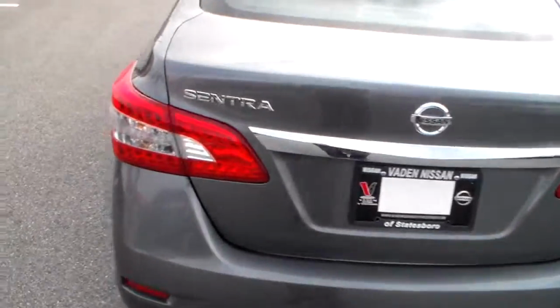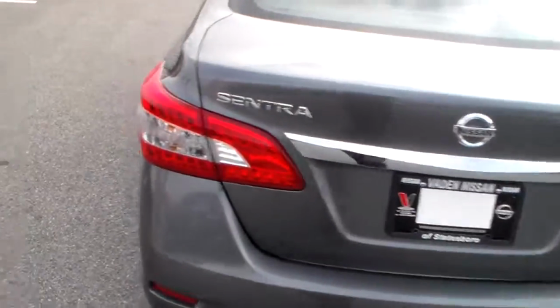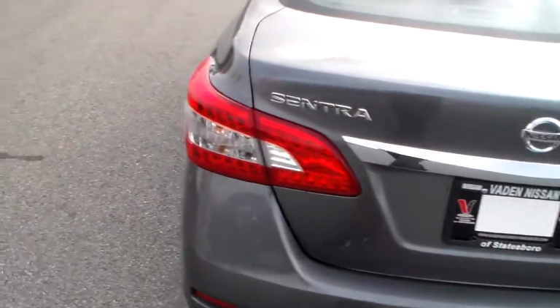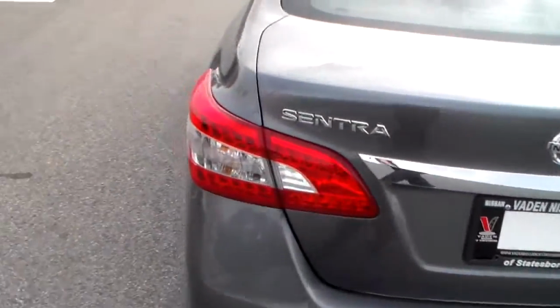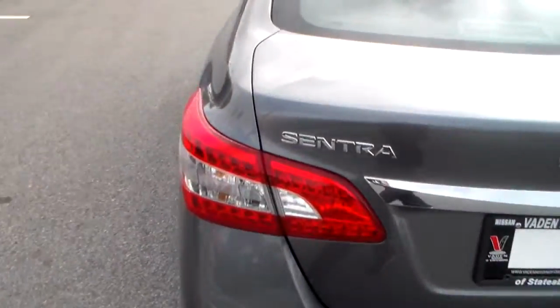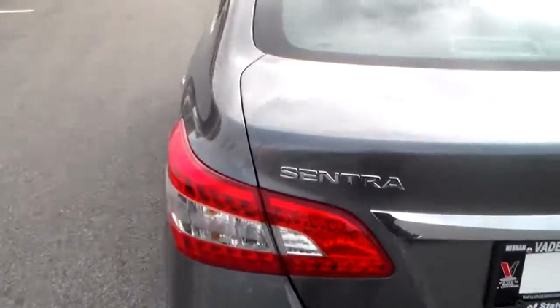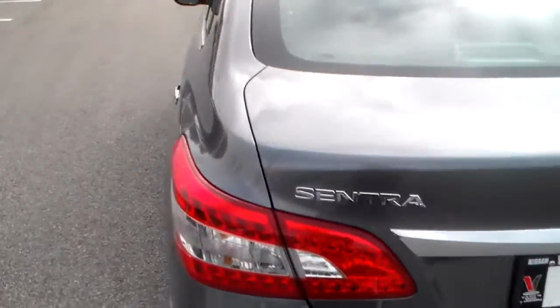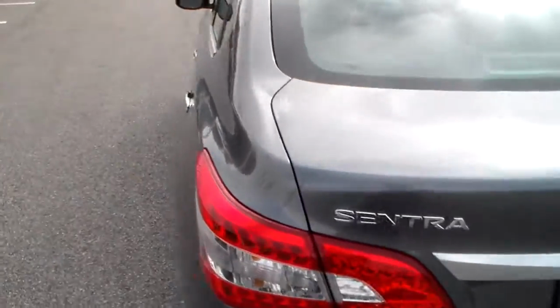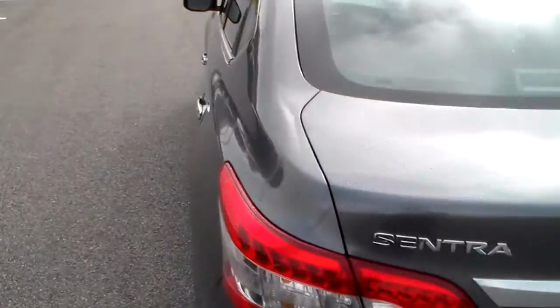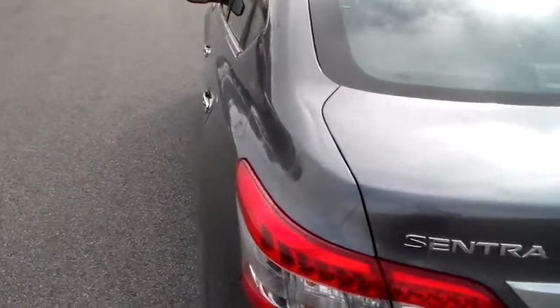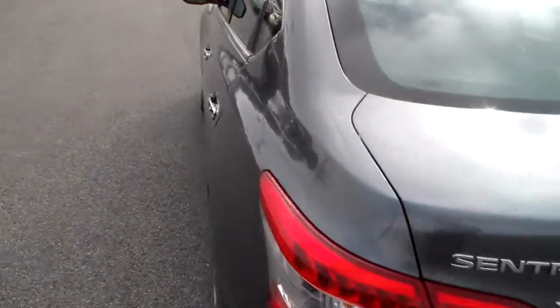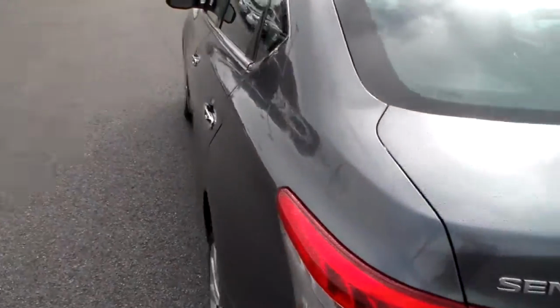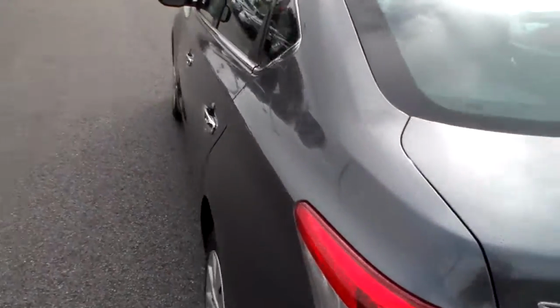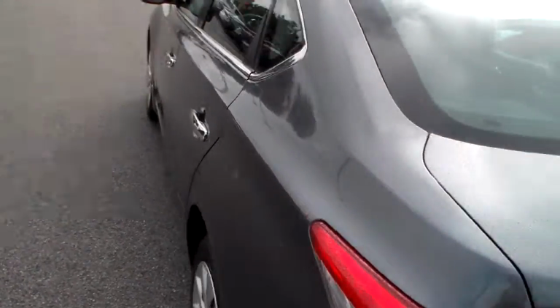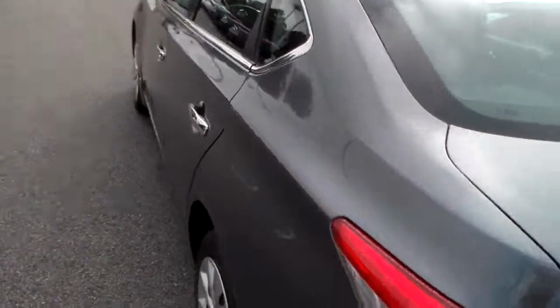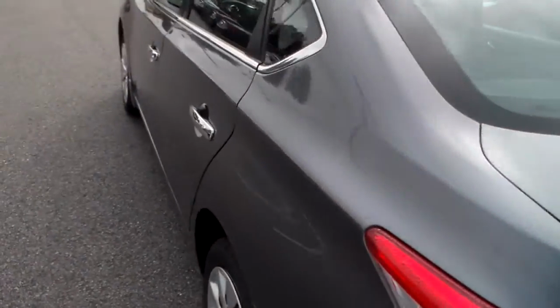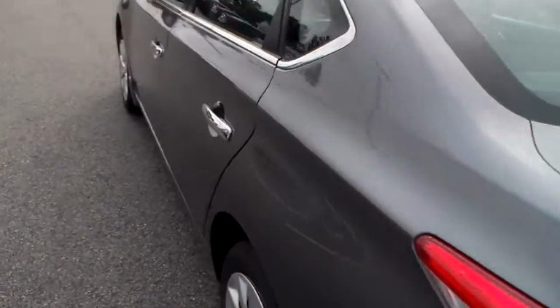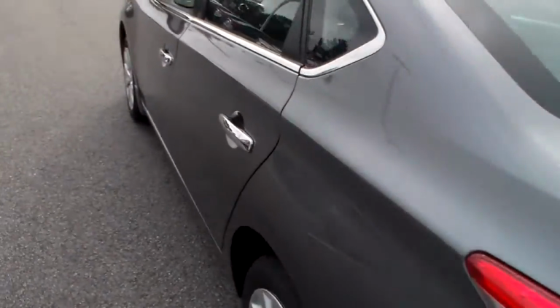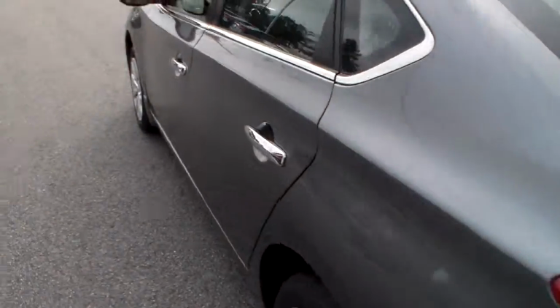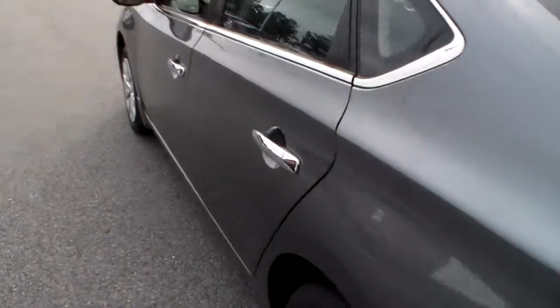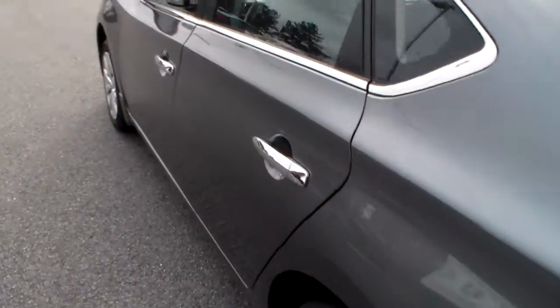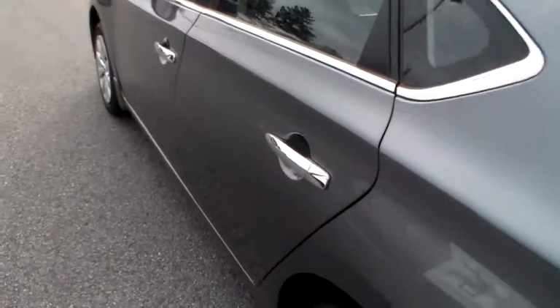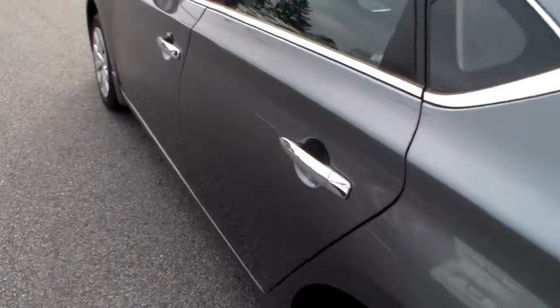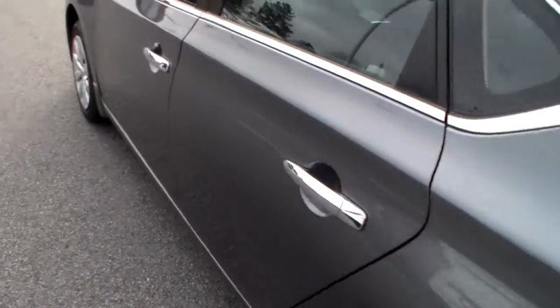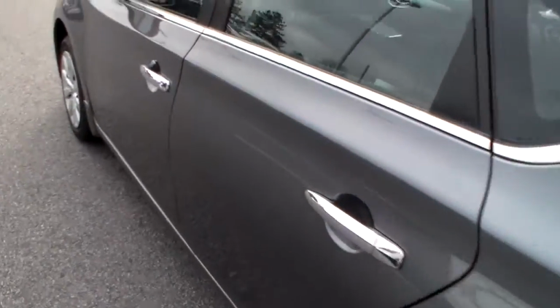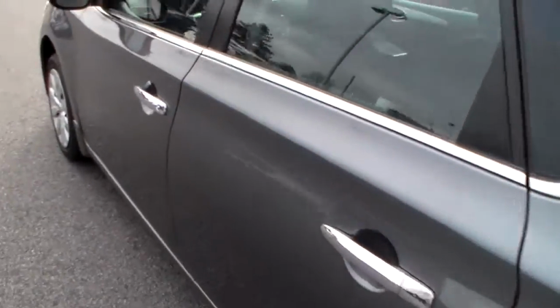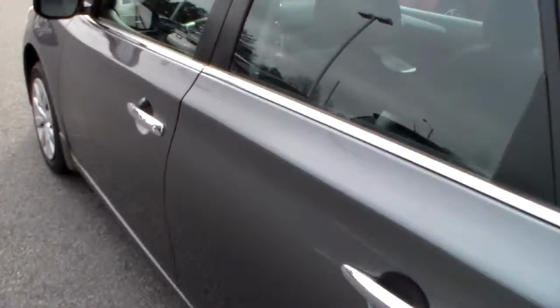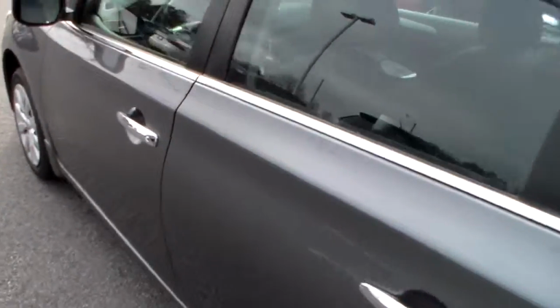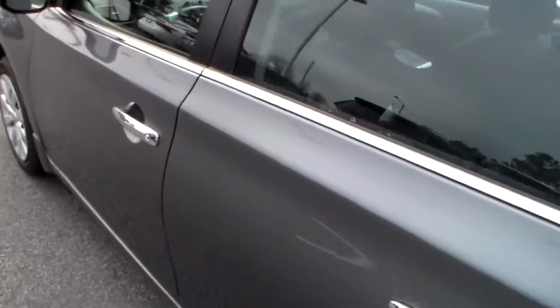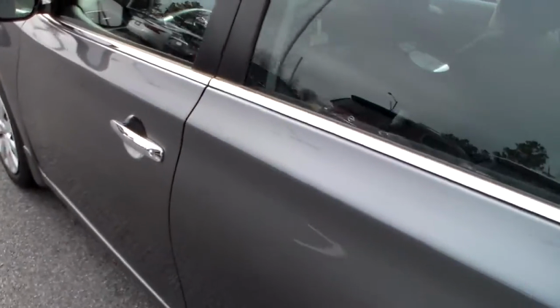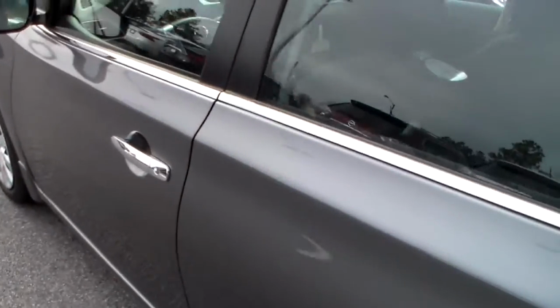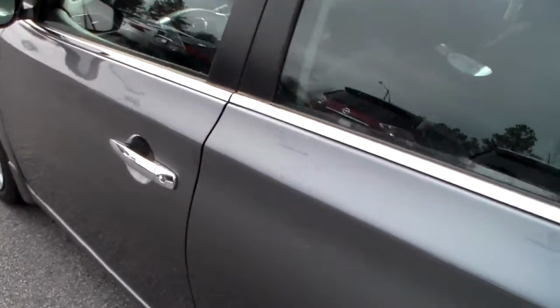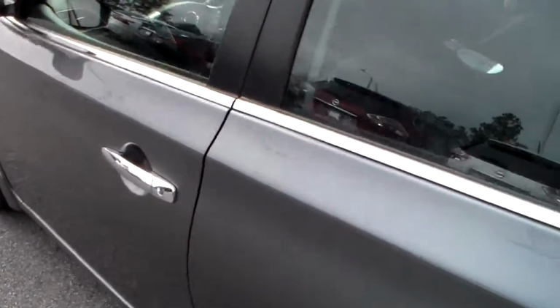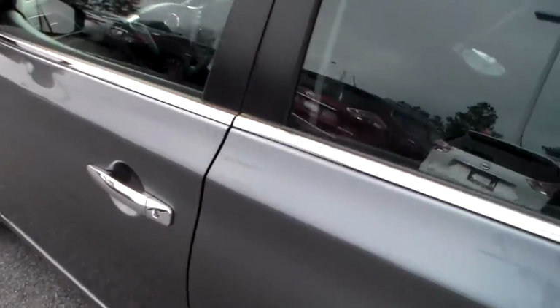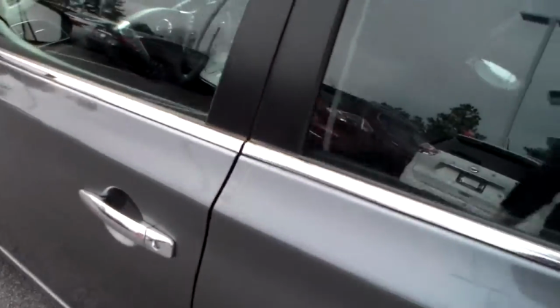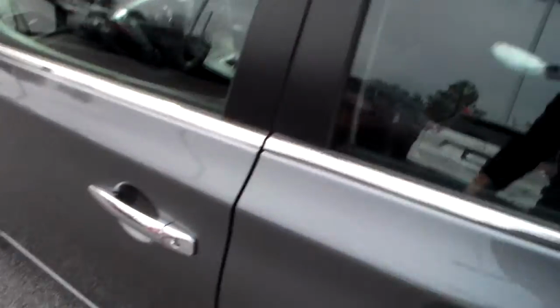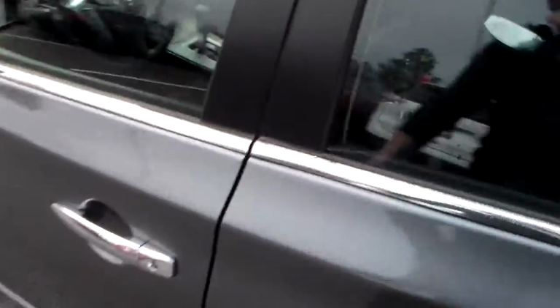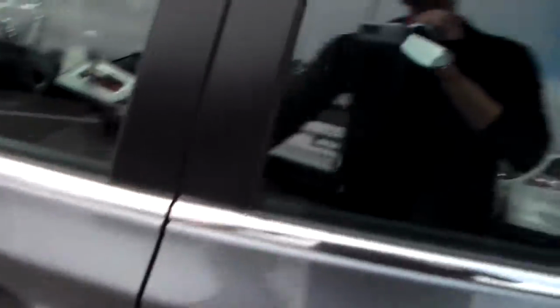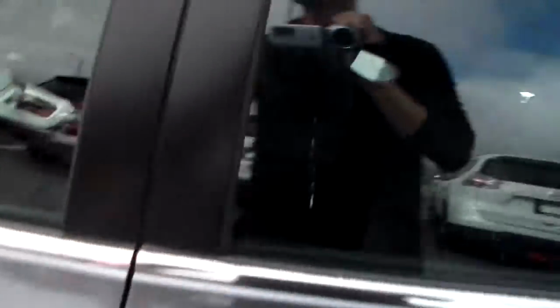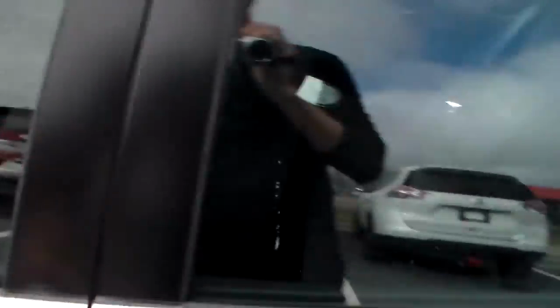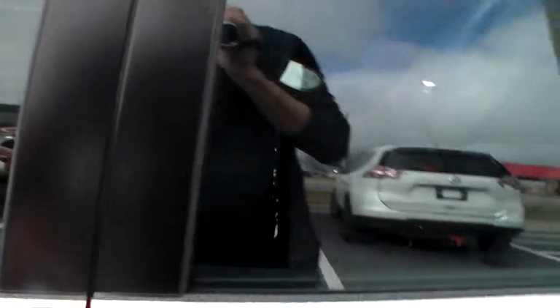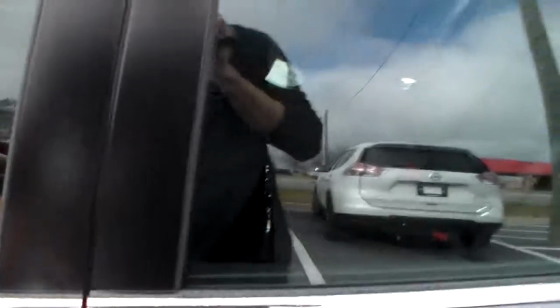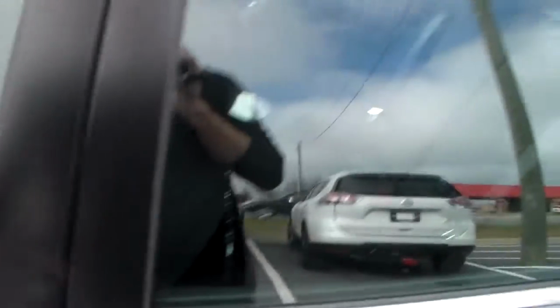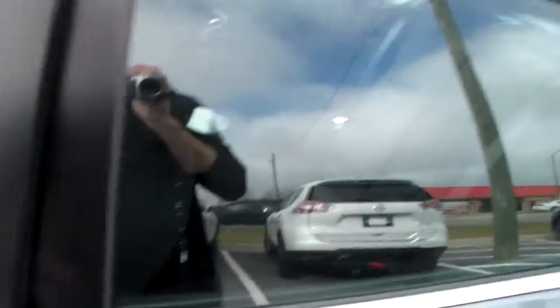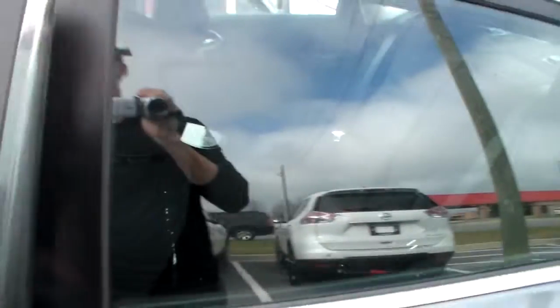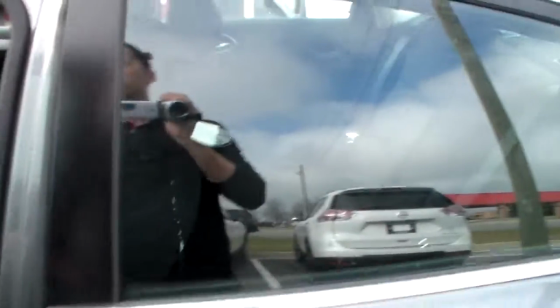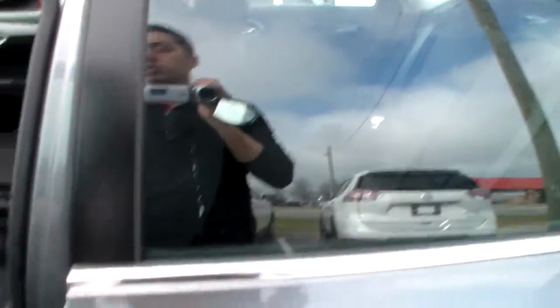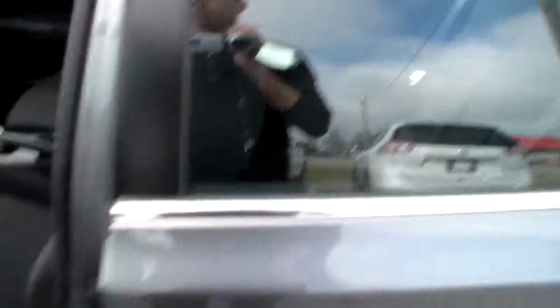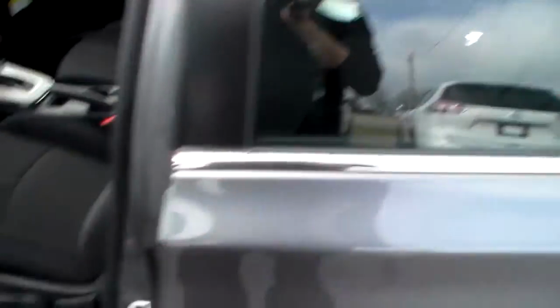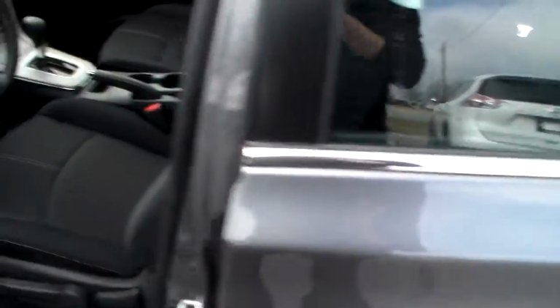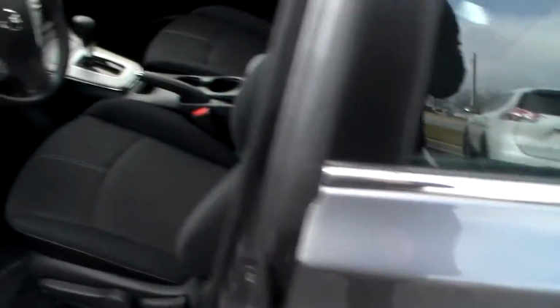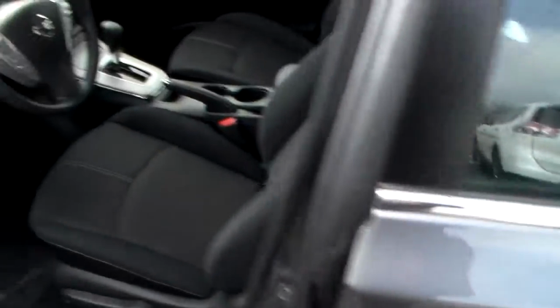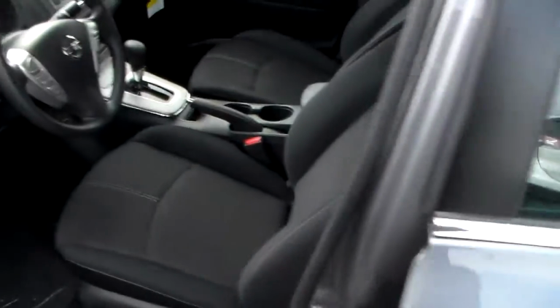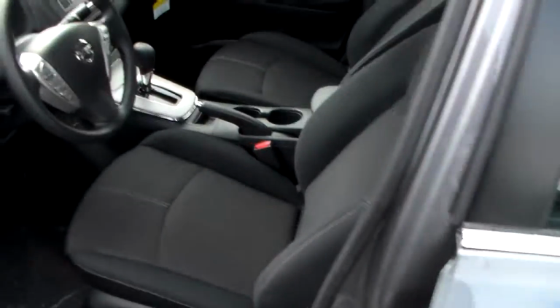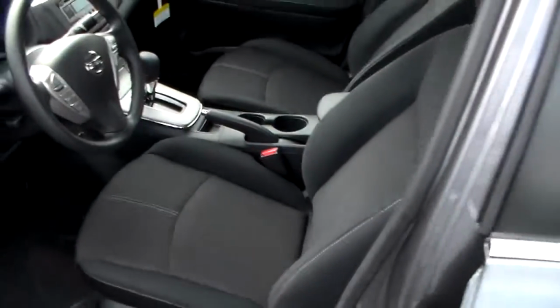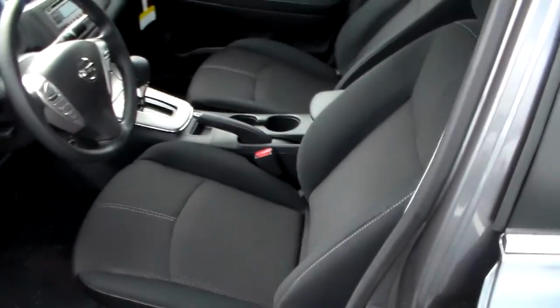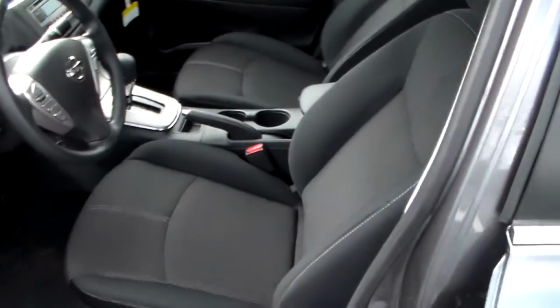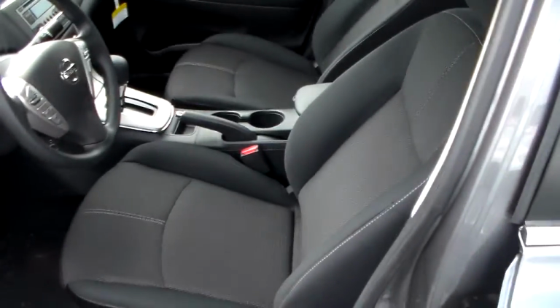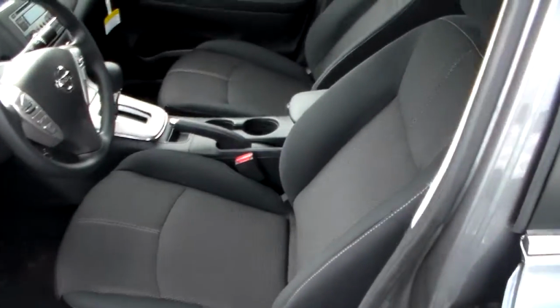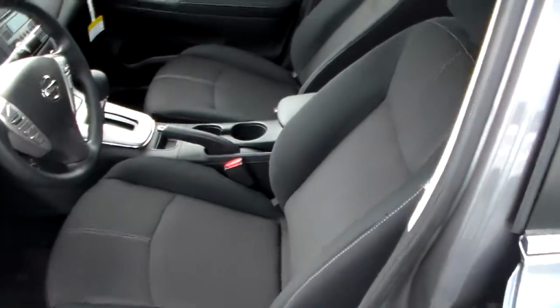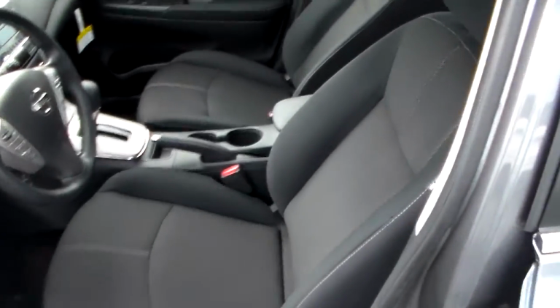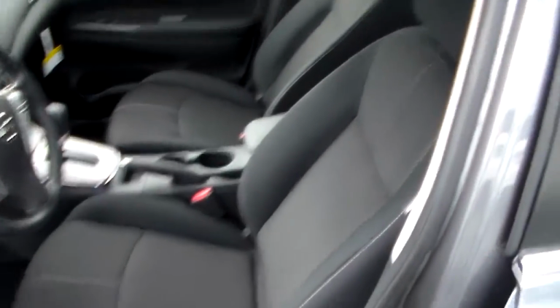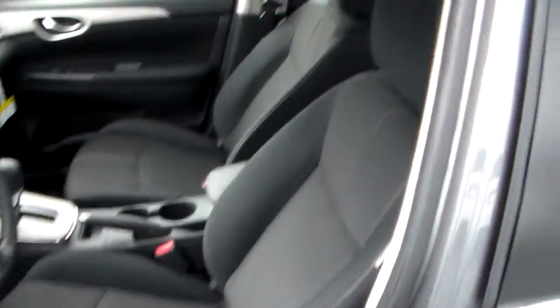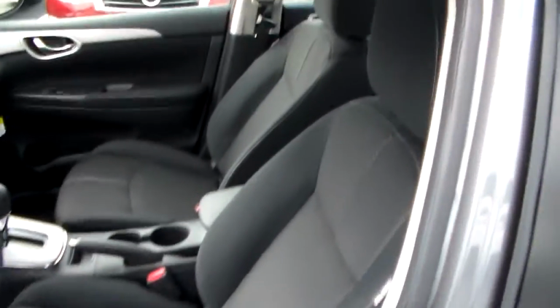Go ahead and take a look on the inside. You have your premium cloth interior.